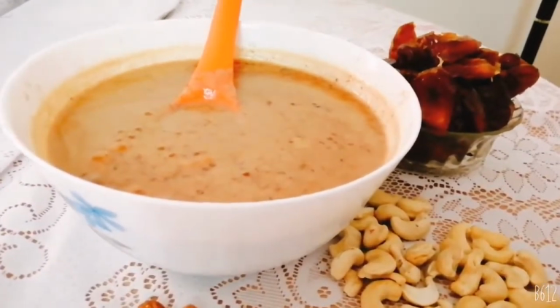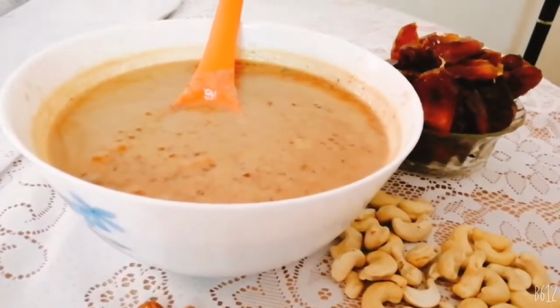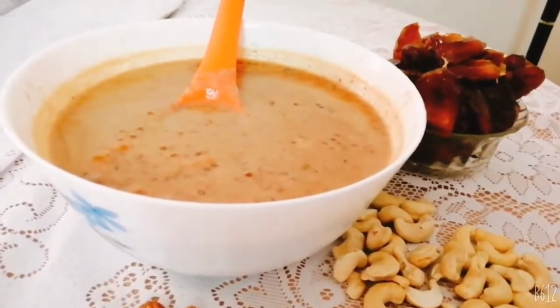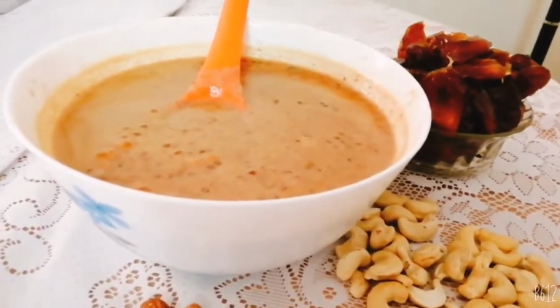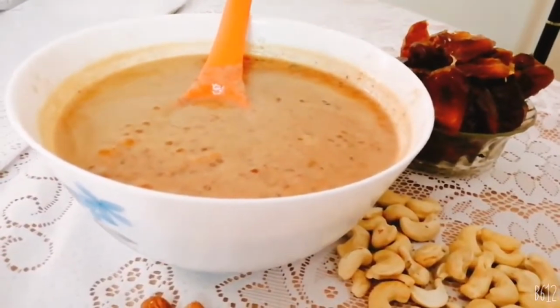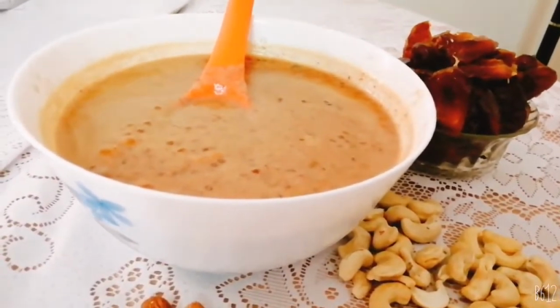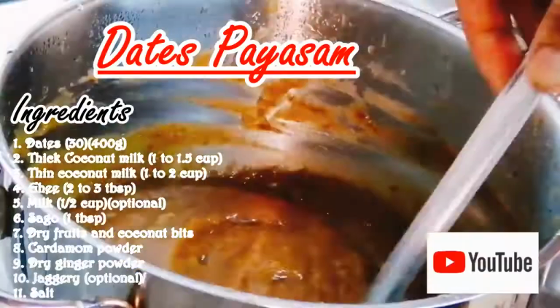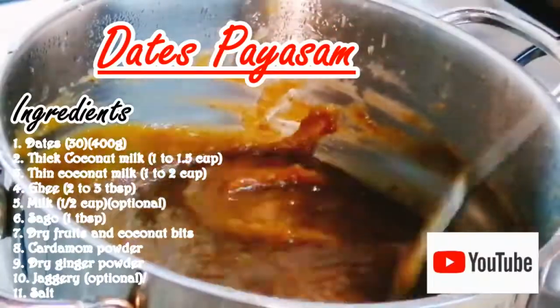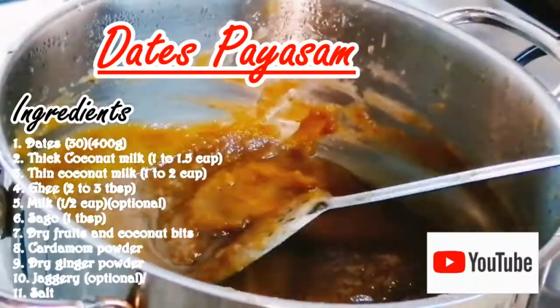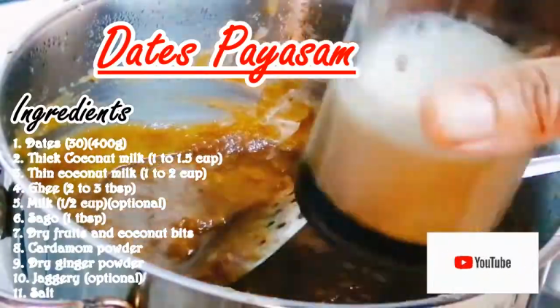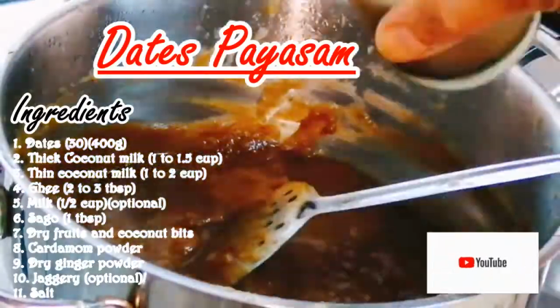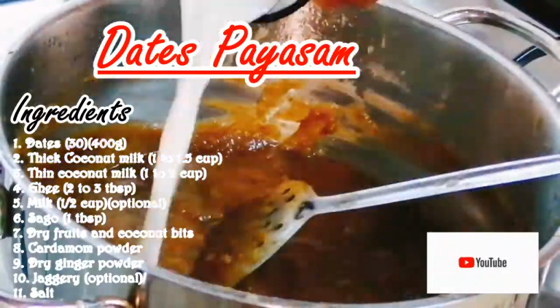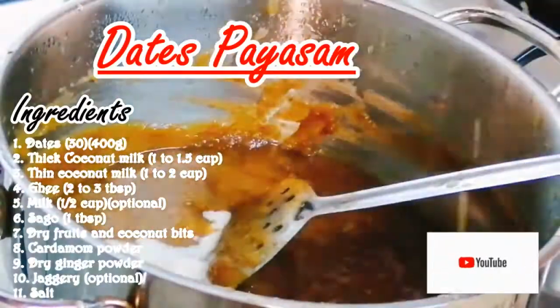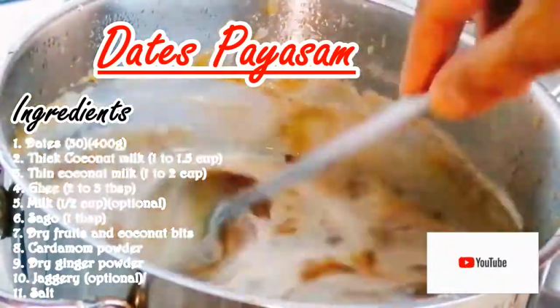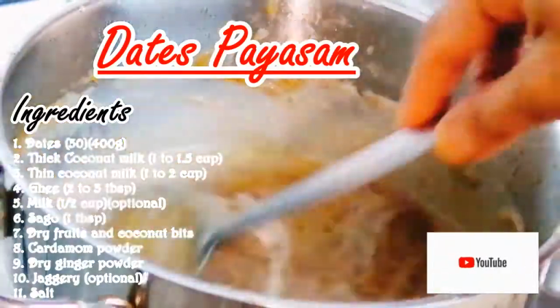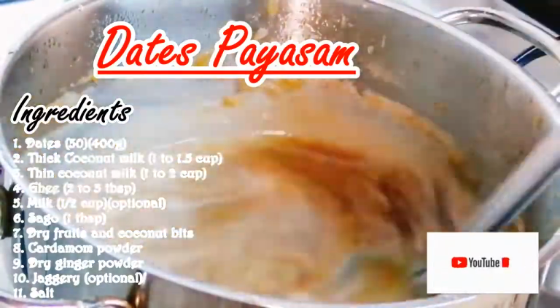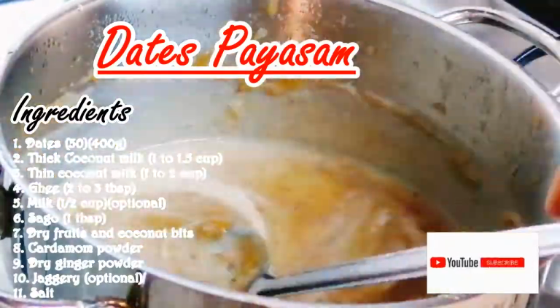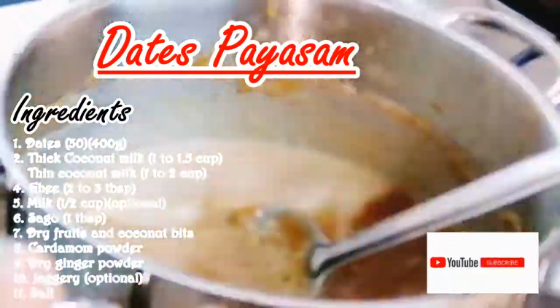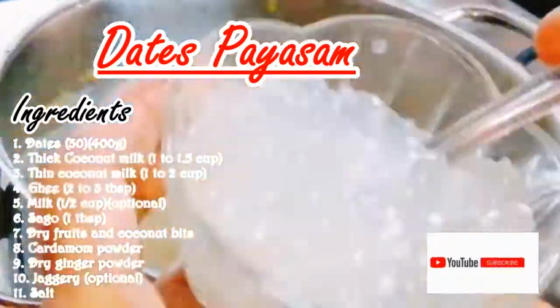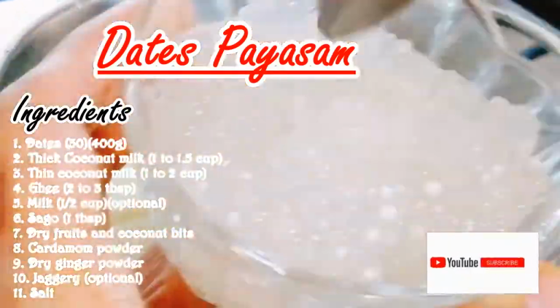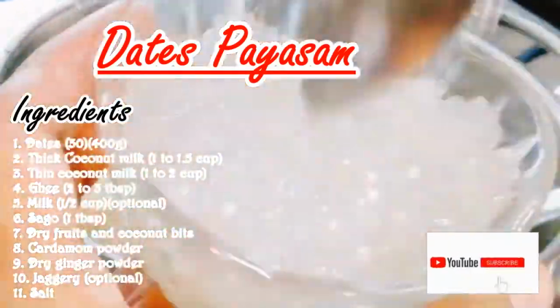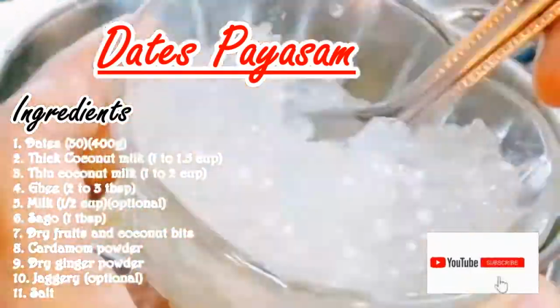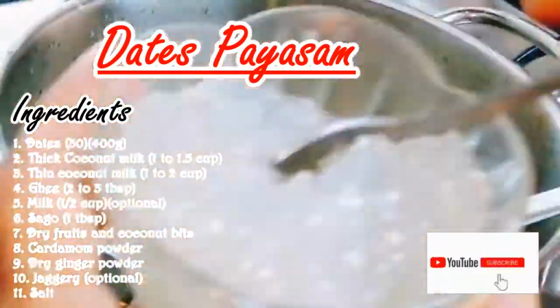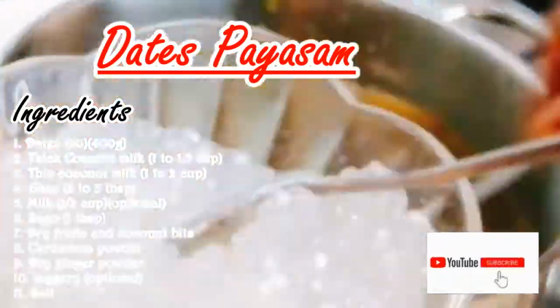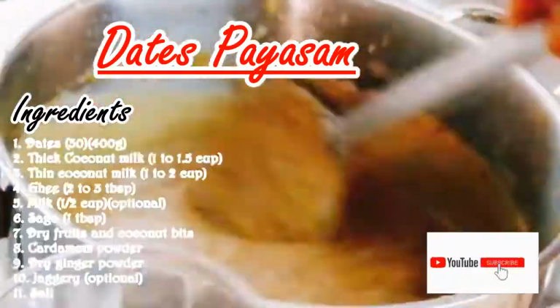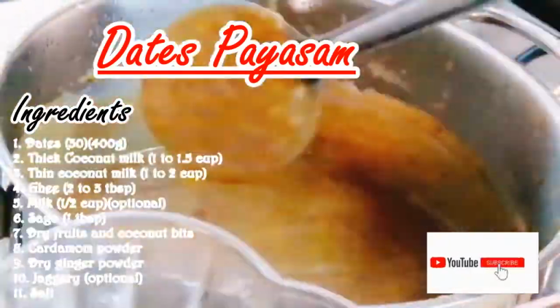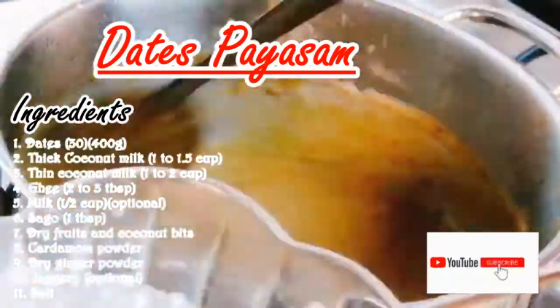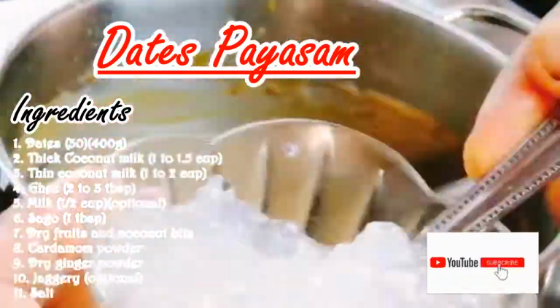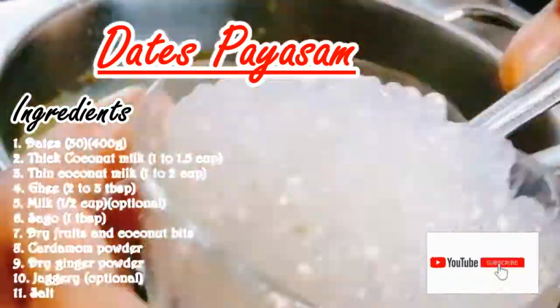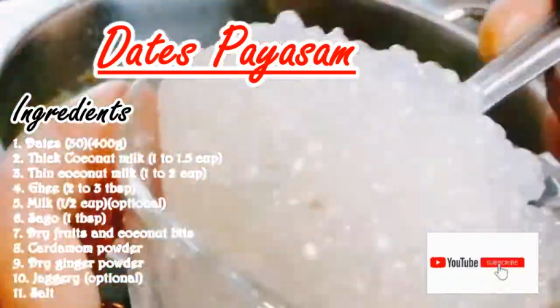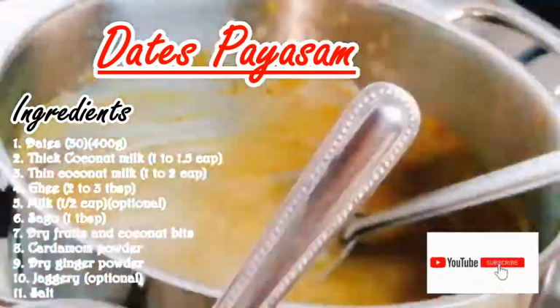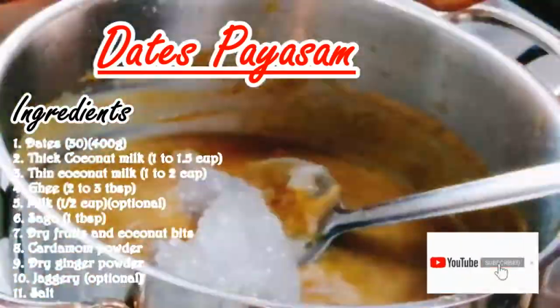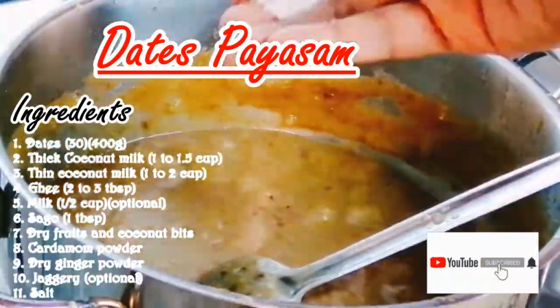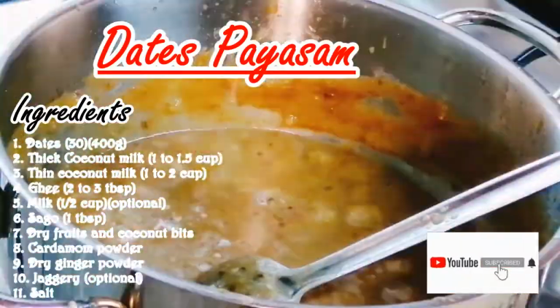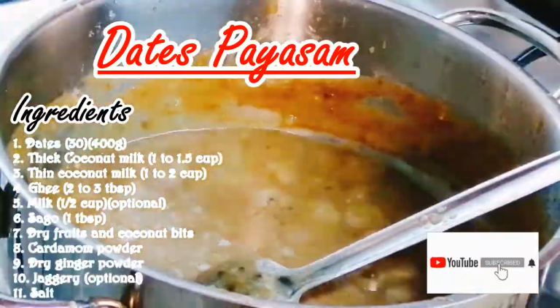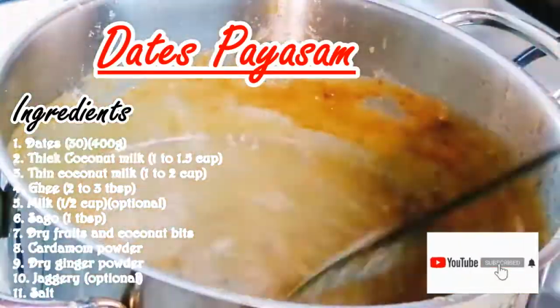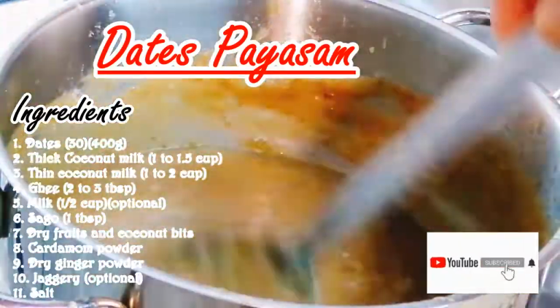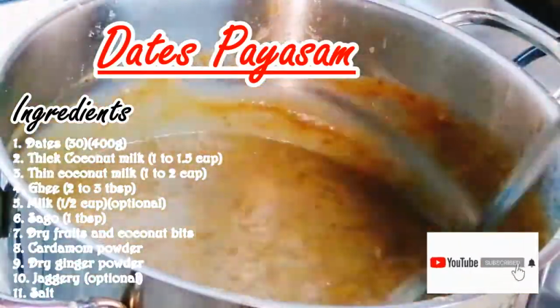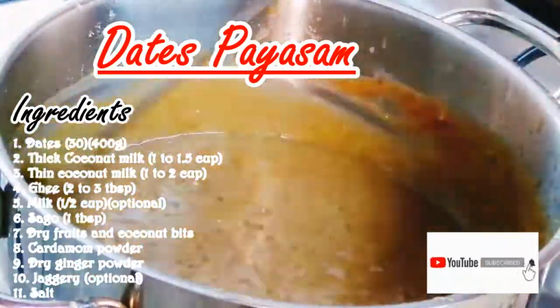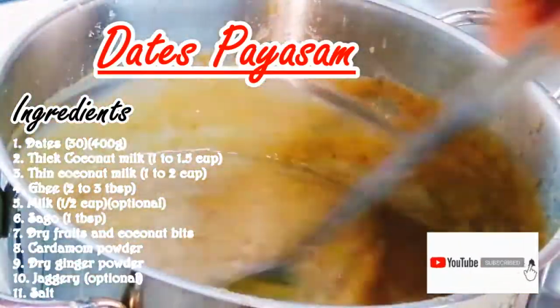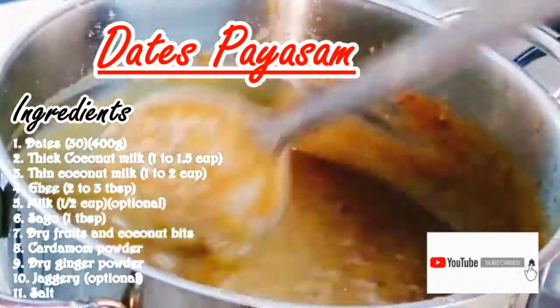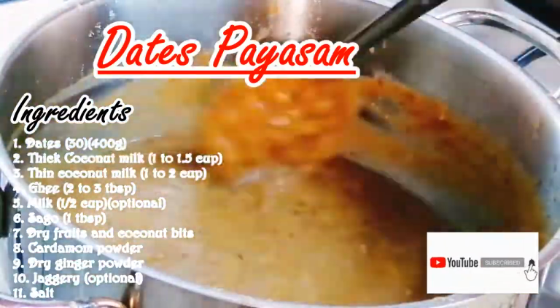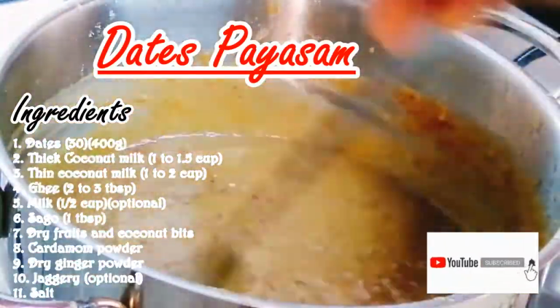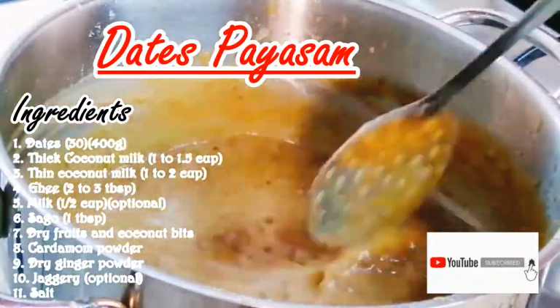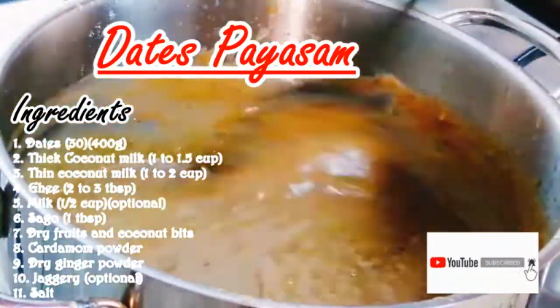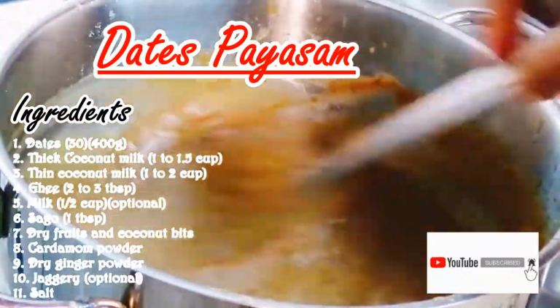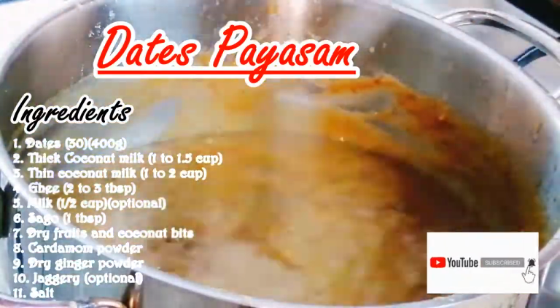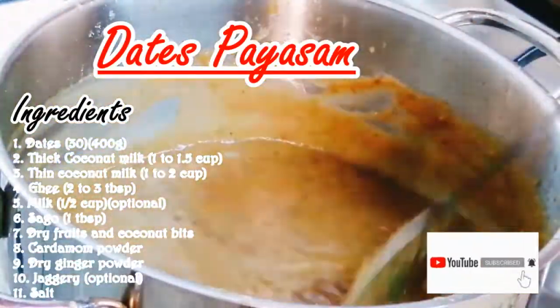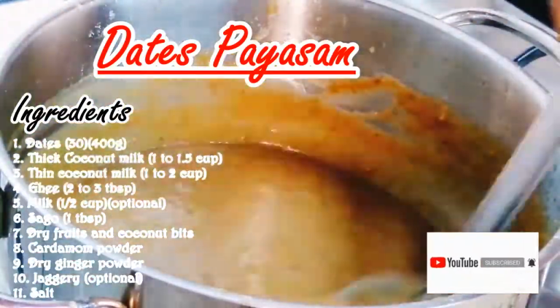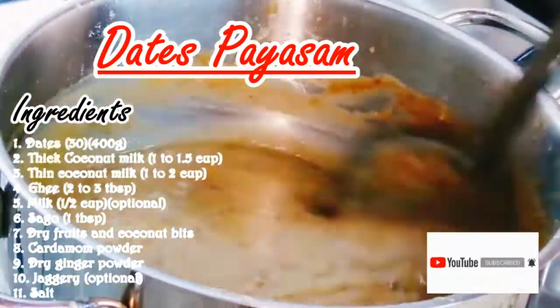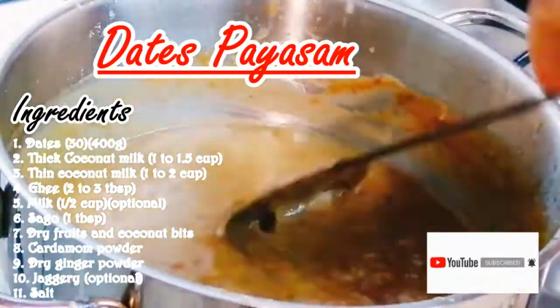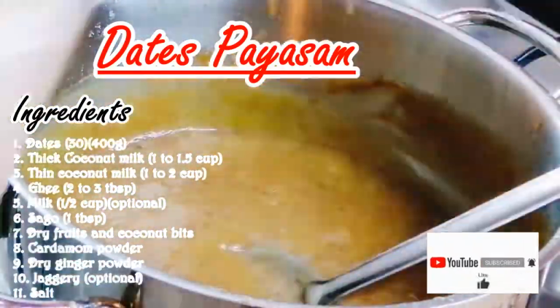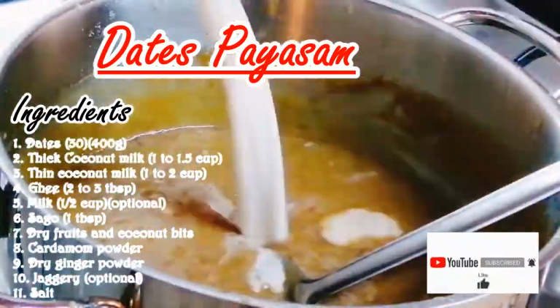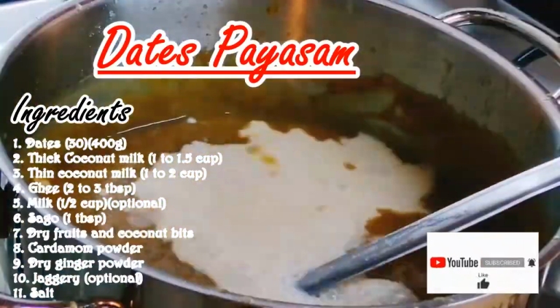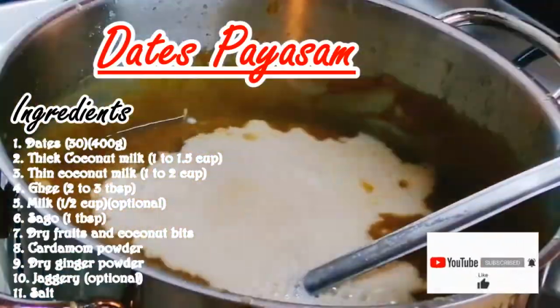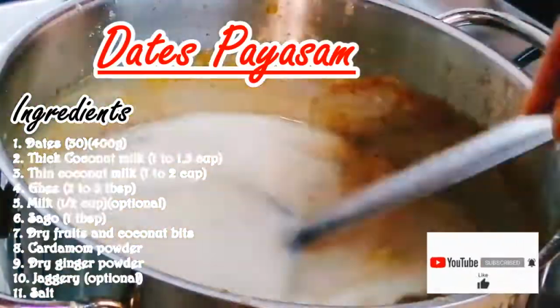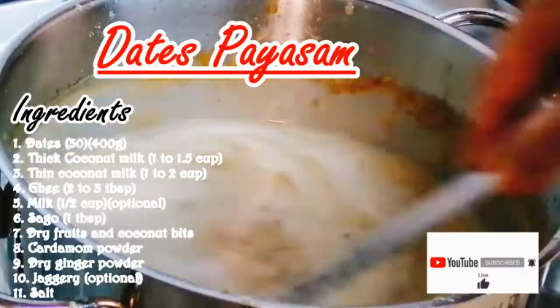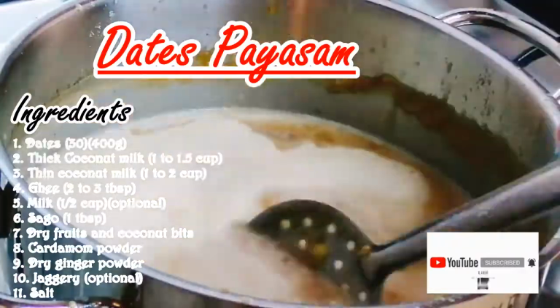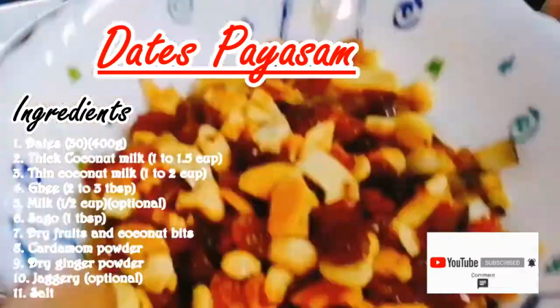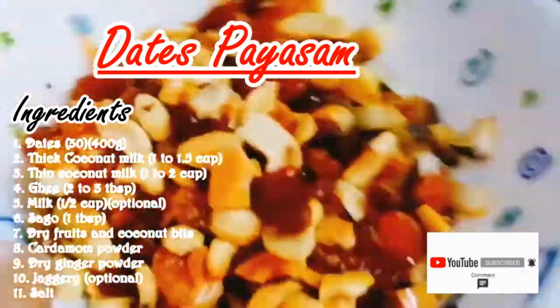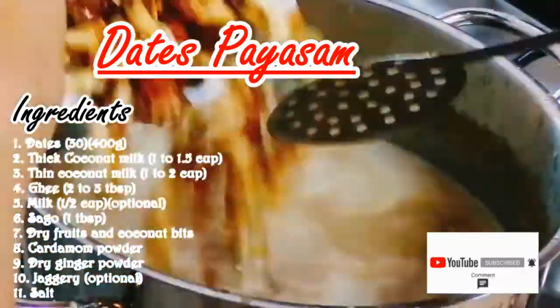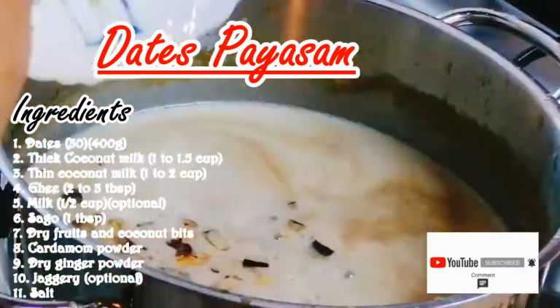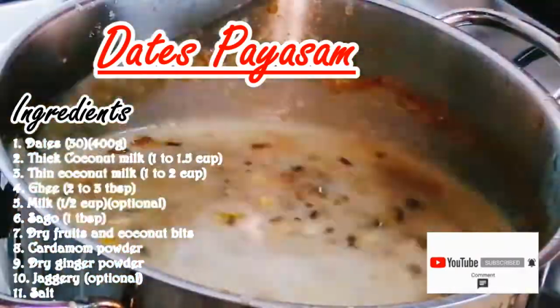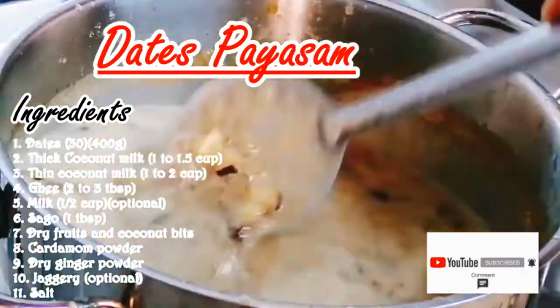Hello! Welcome to Manirispo! Let's see how we do a Kerala dates payasam.